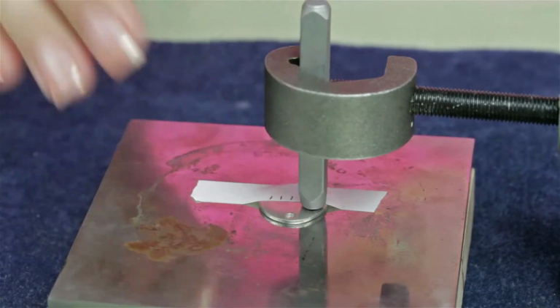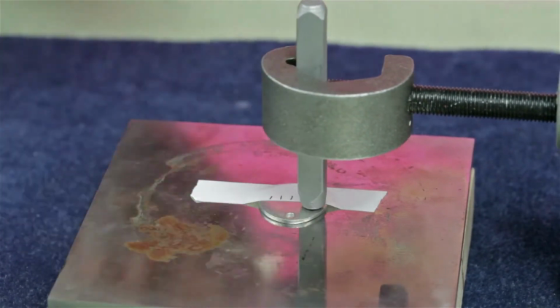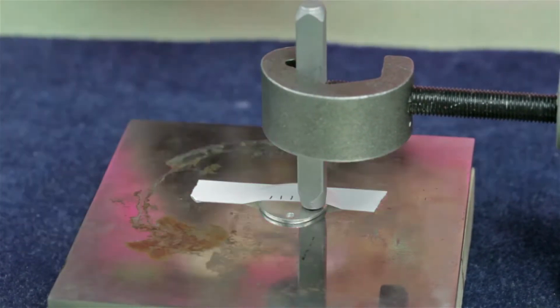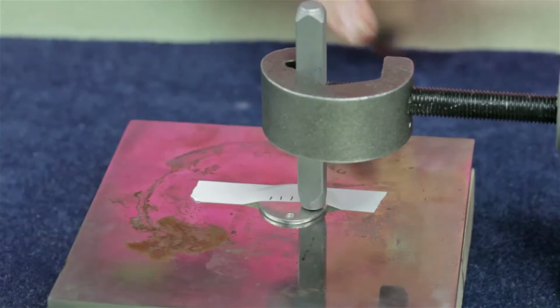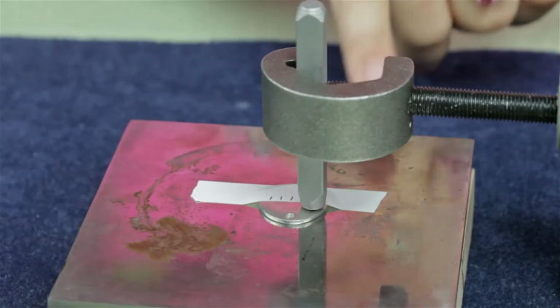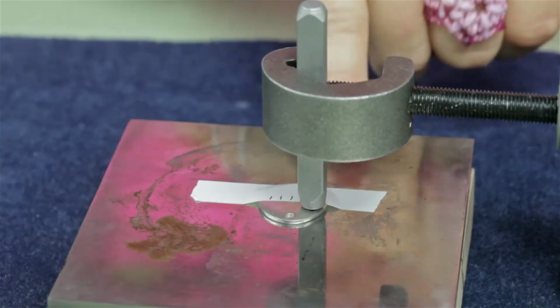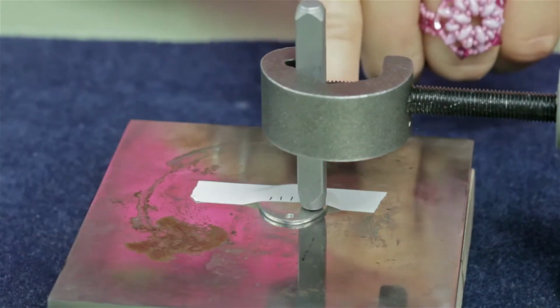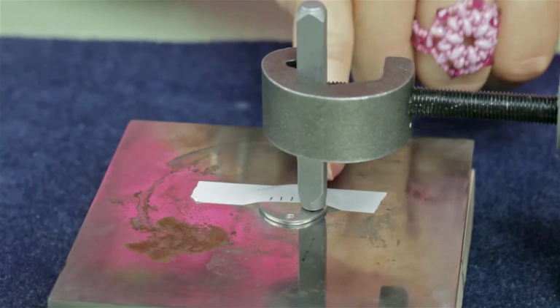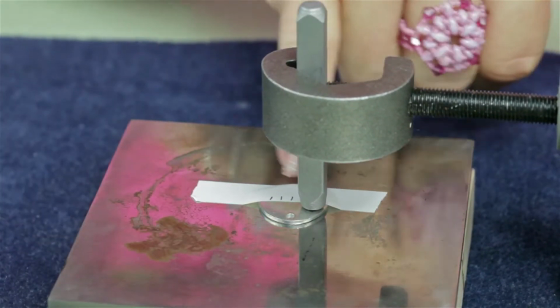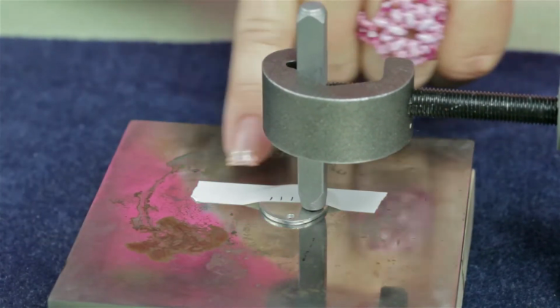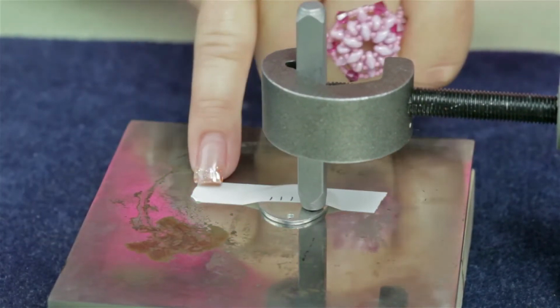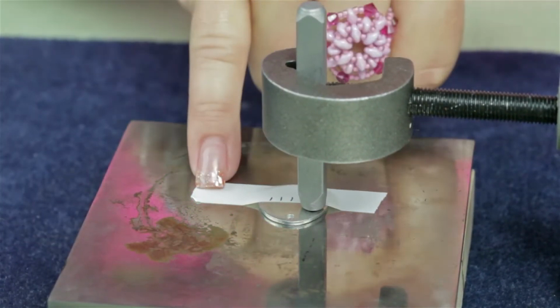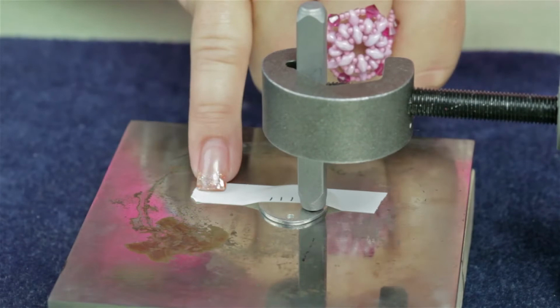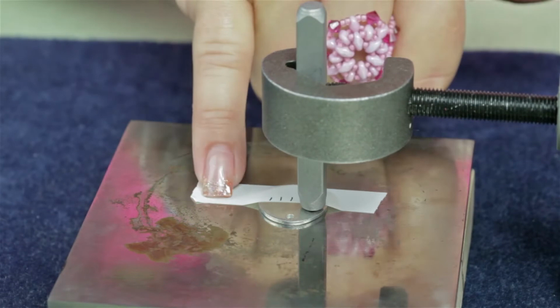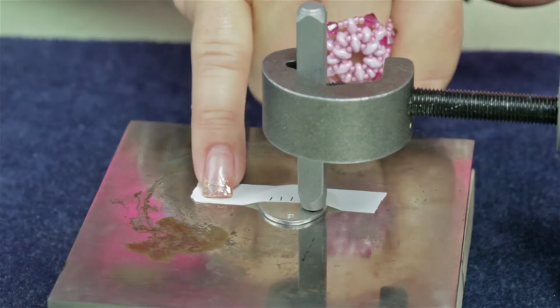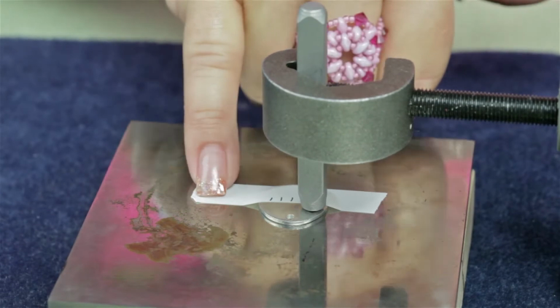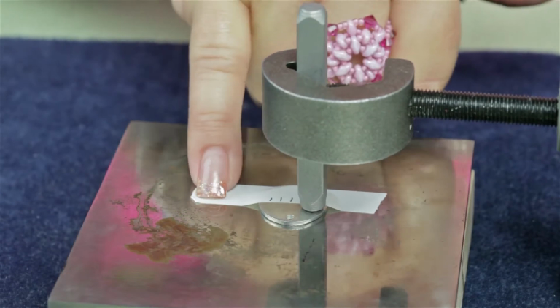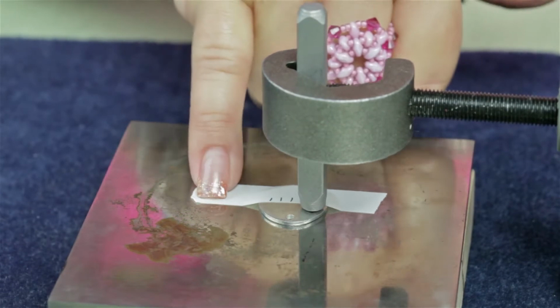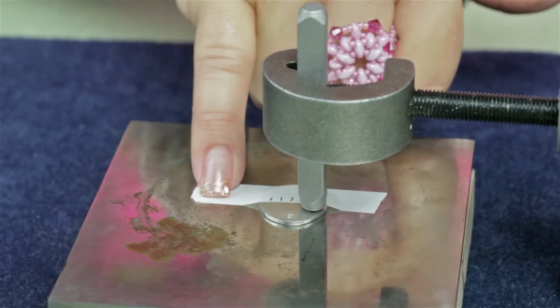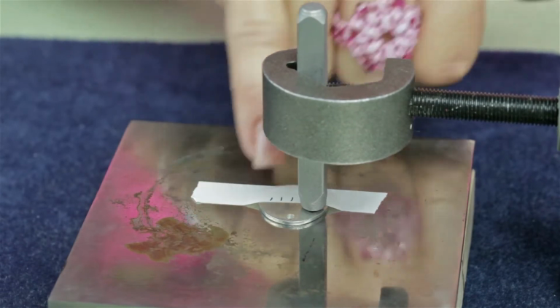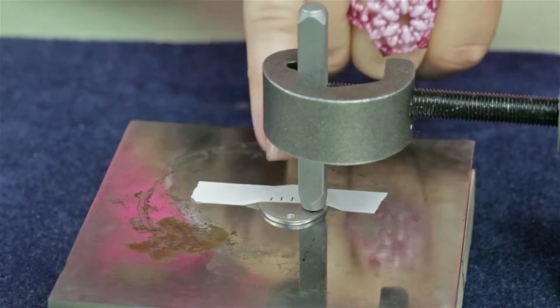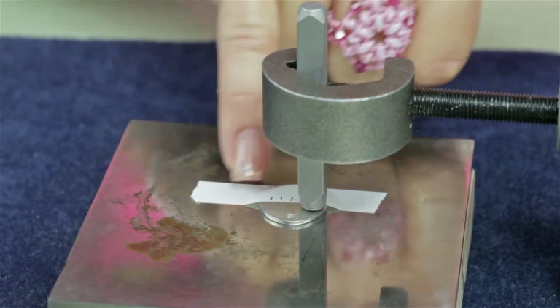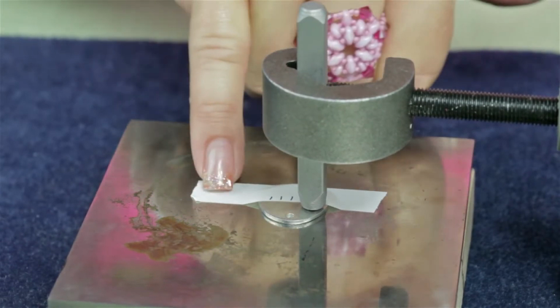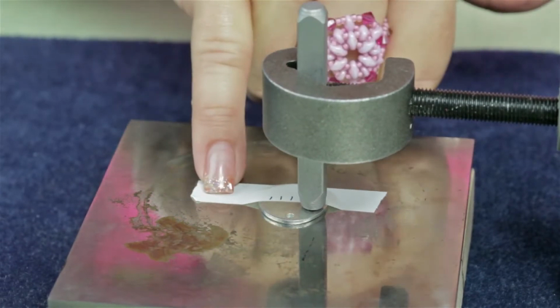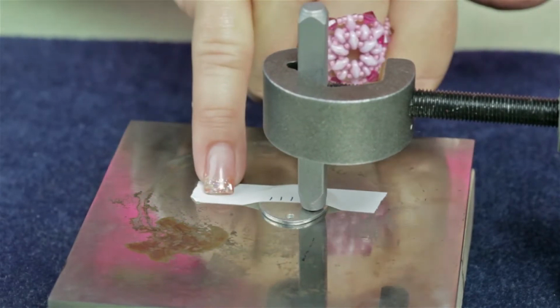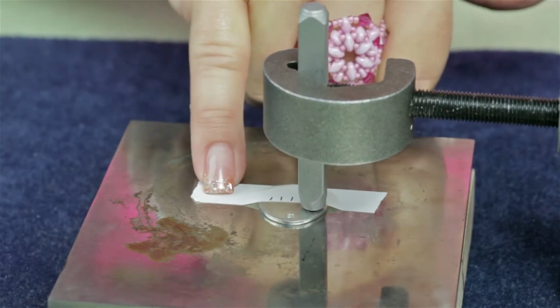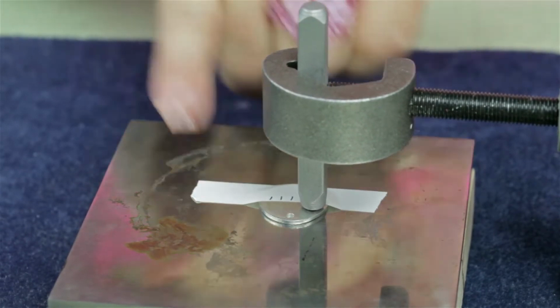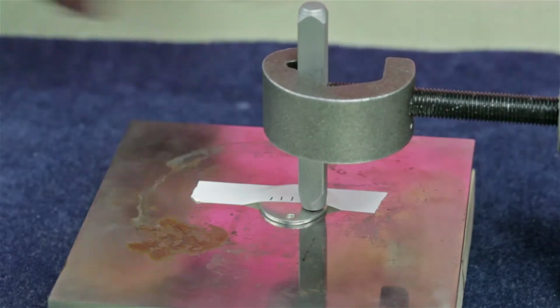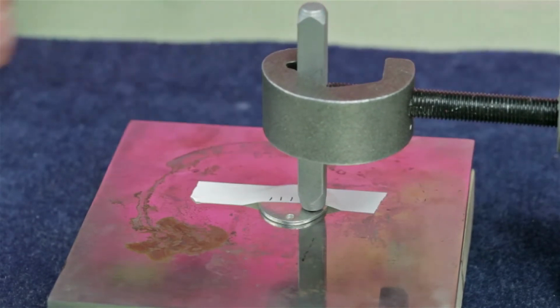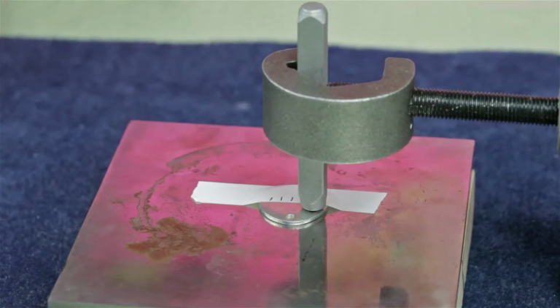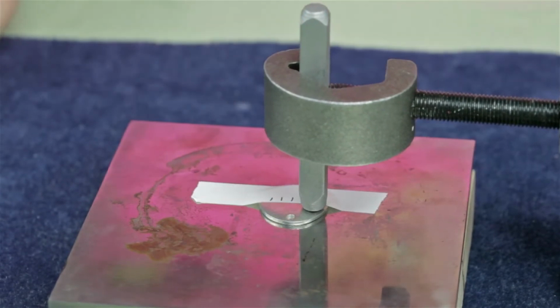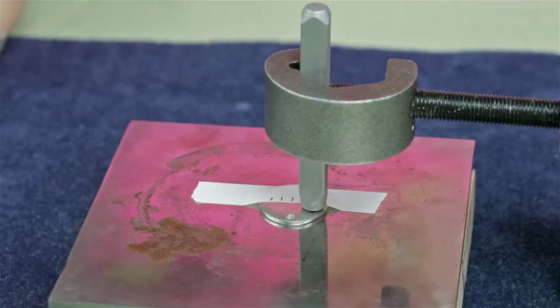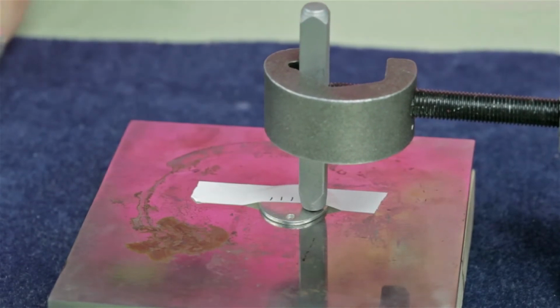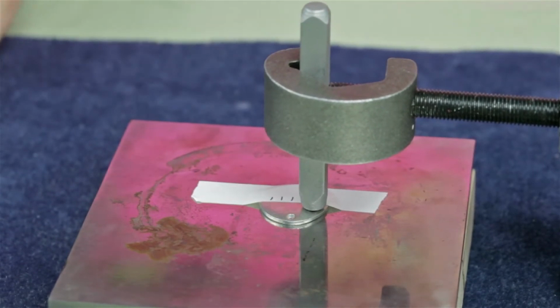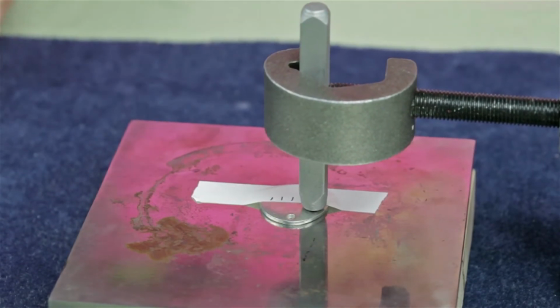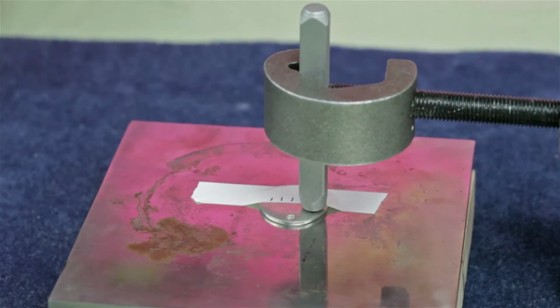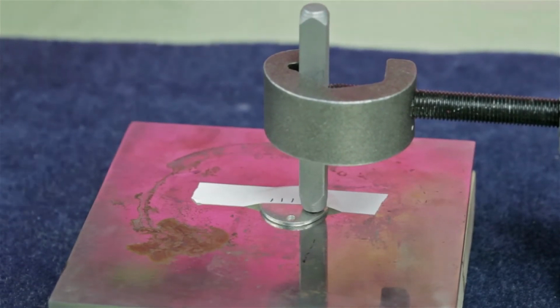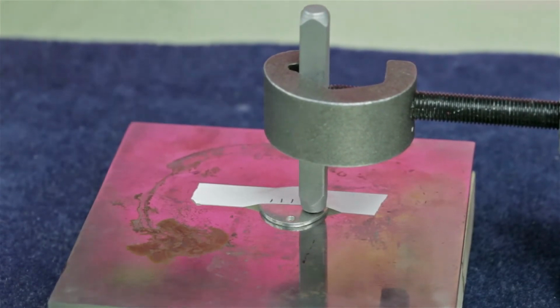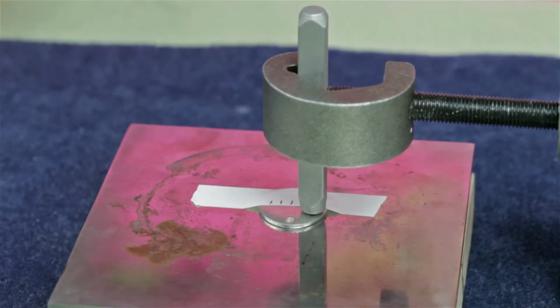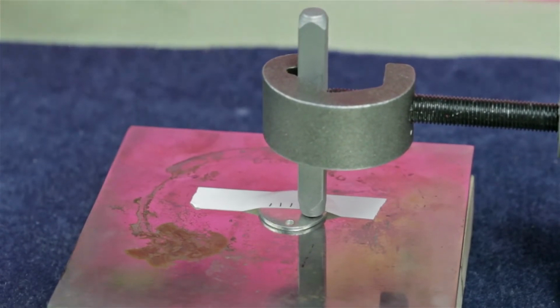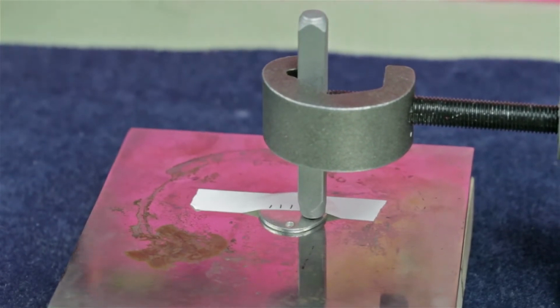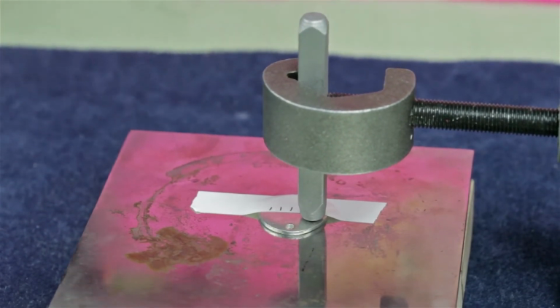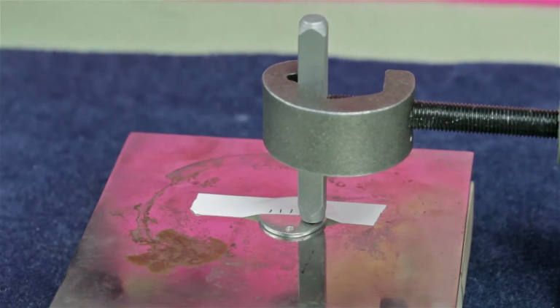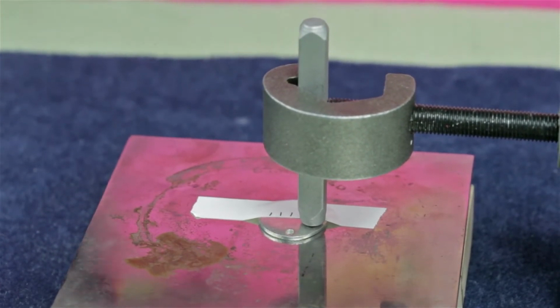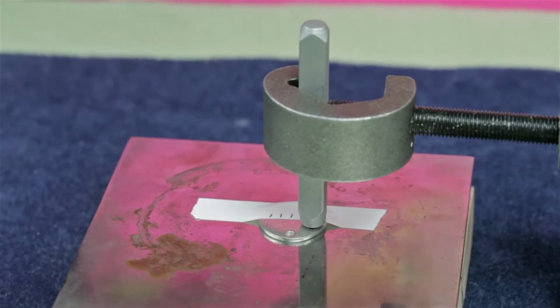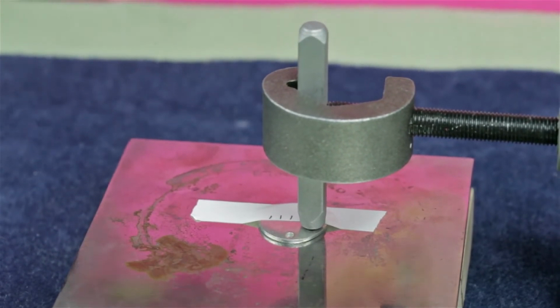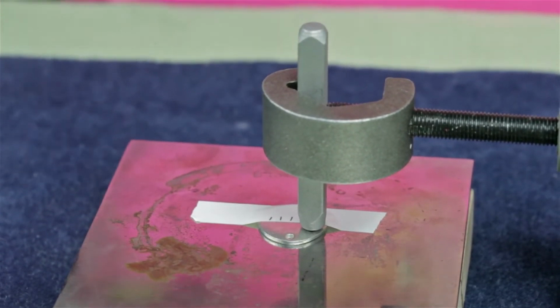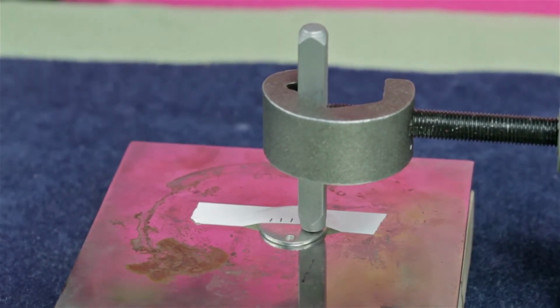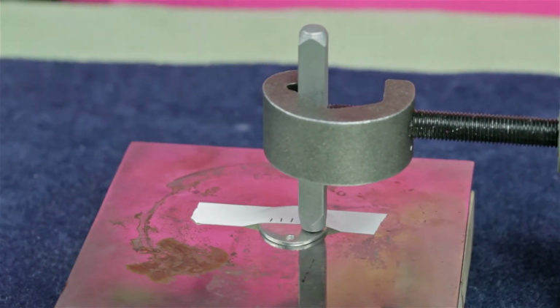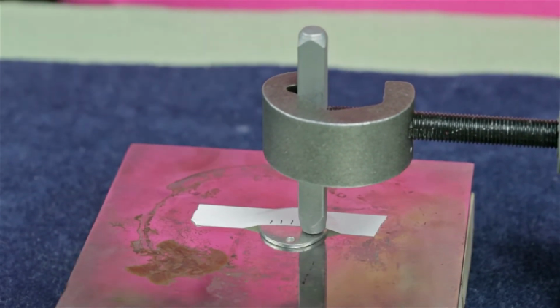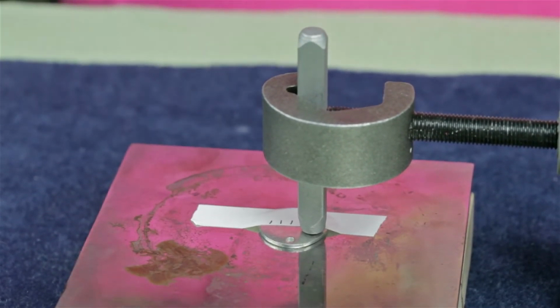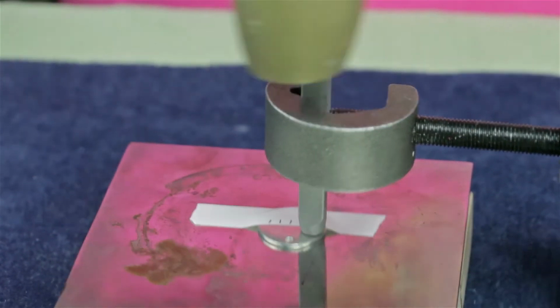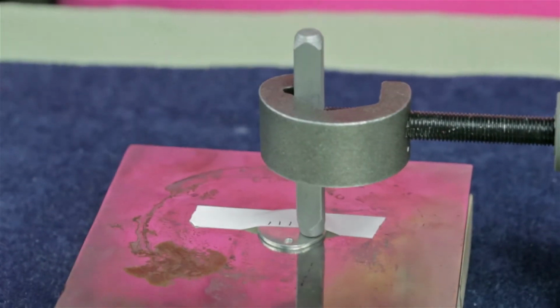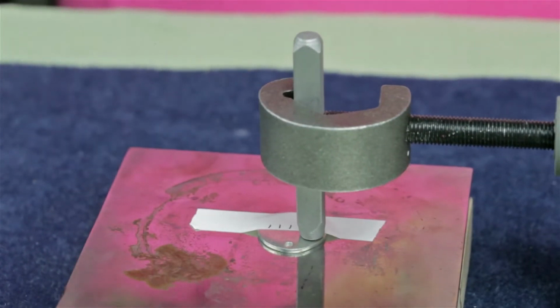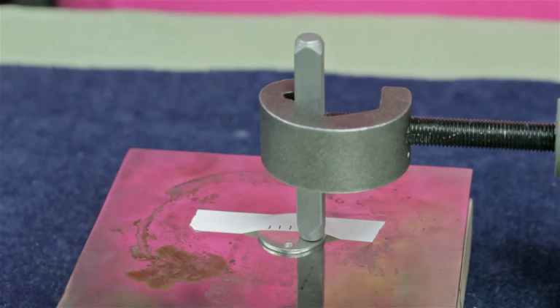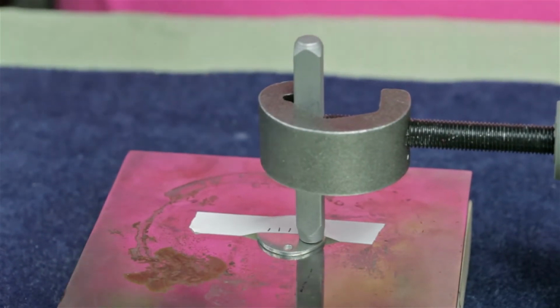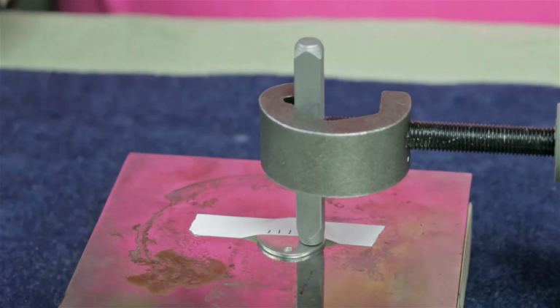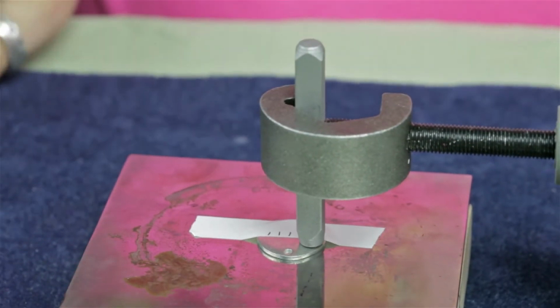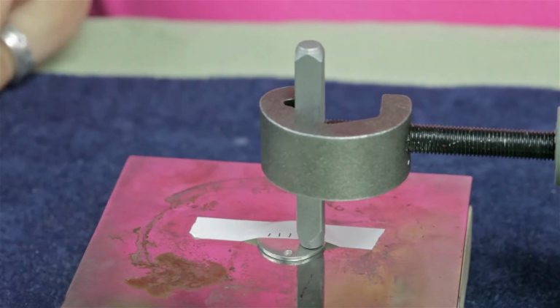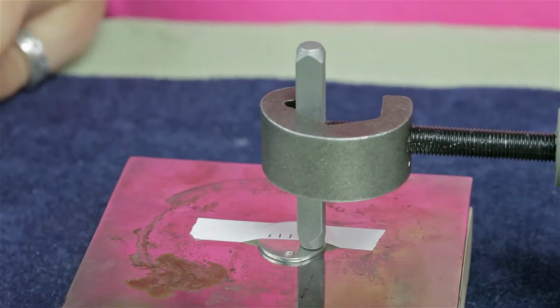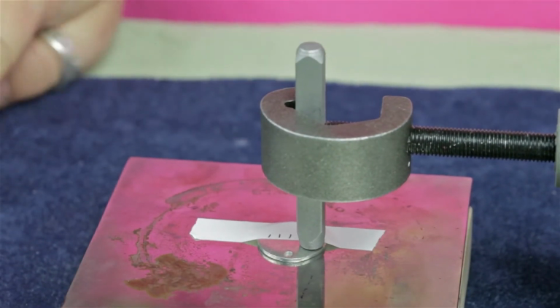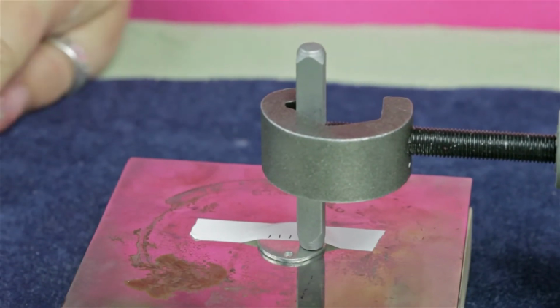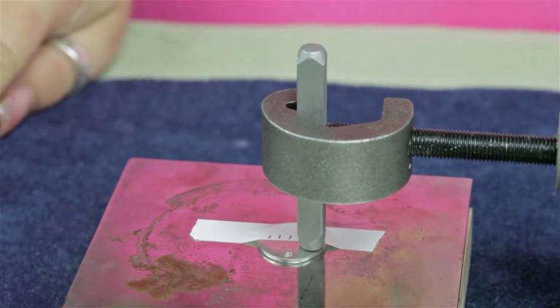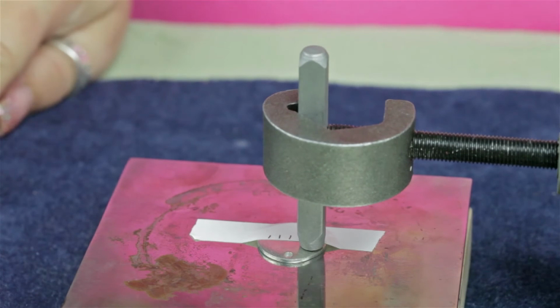When you feel your stamp grab the edge of the tape, you know you've got the right position, and you would just strike it.